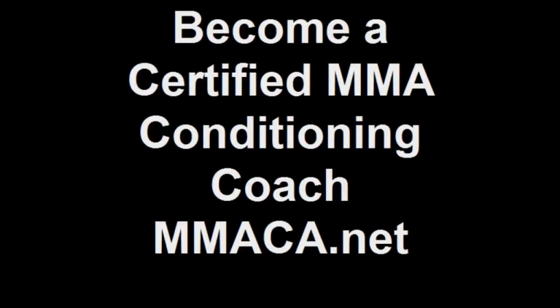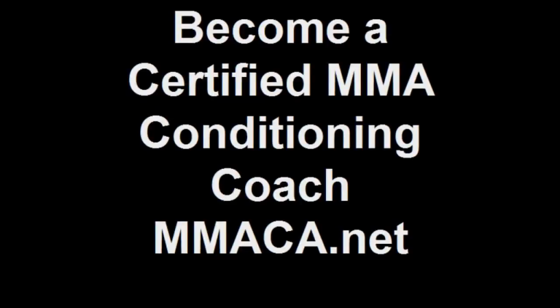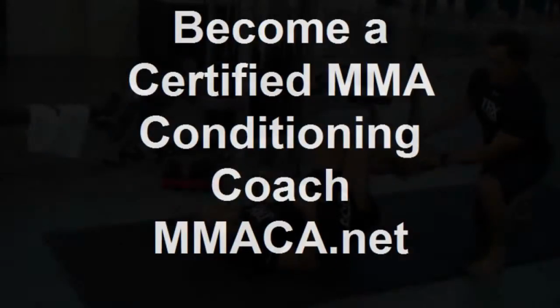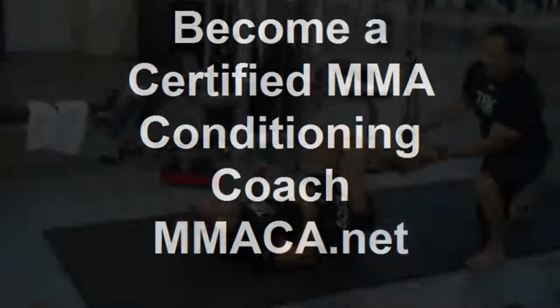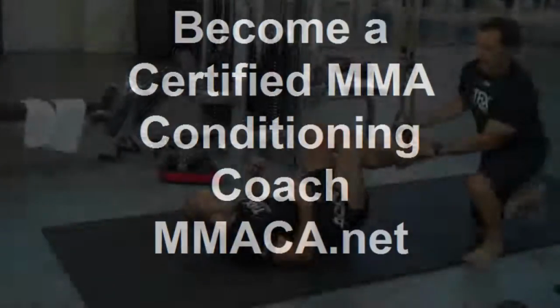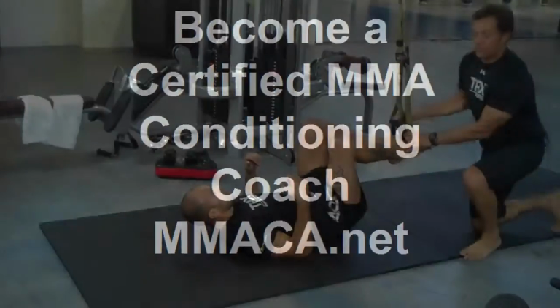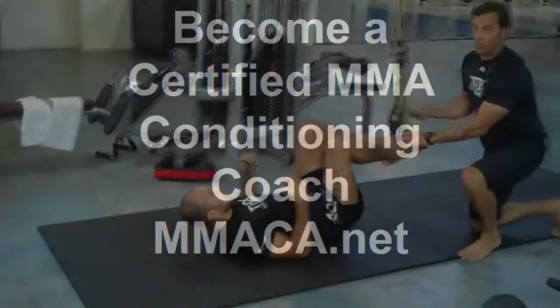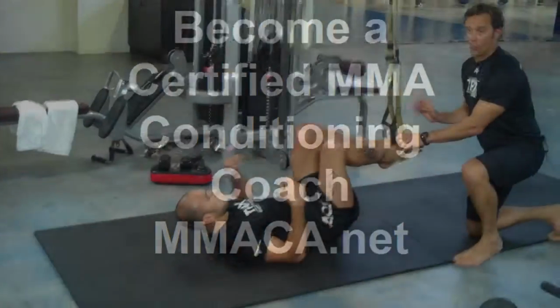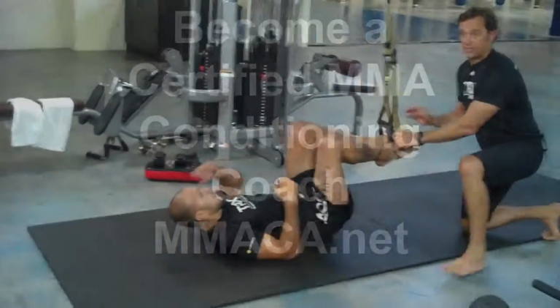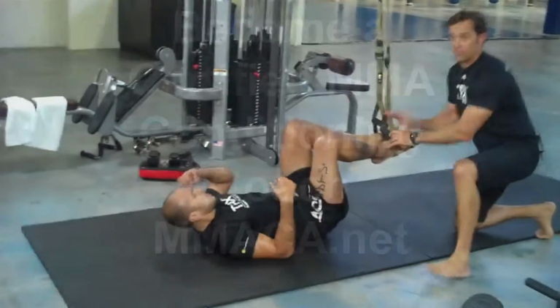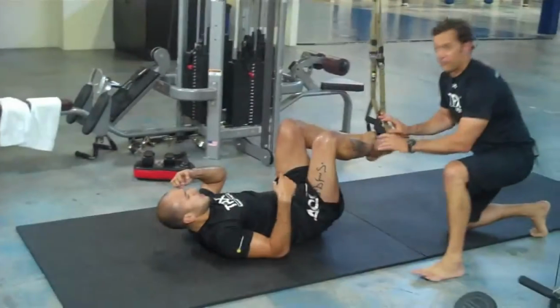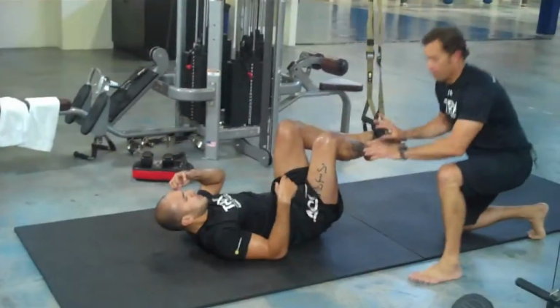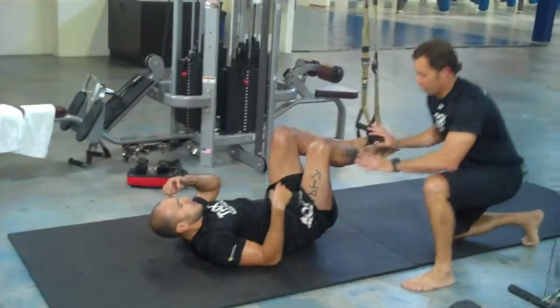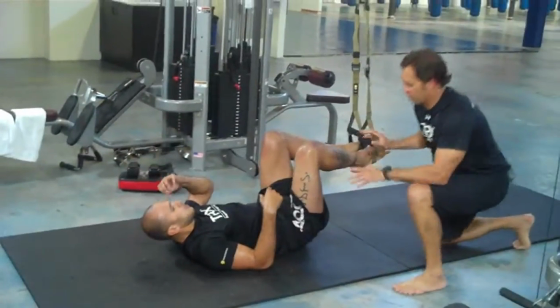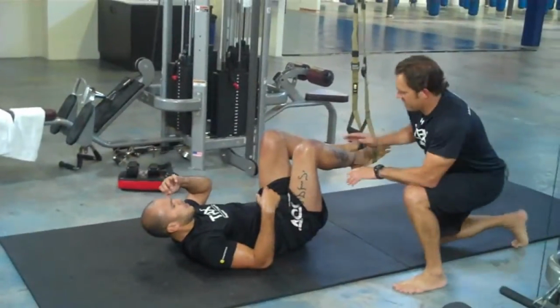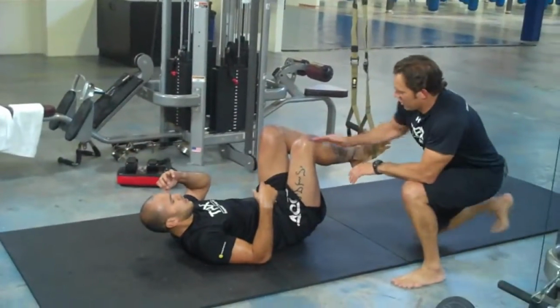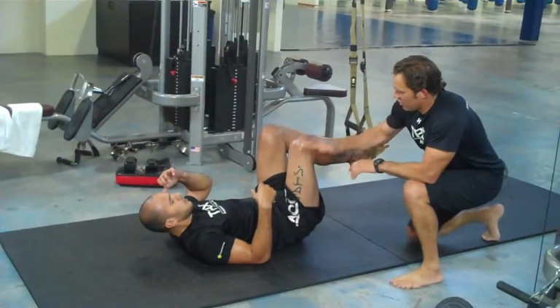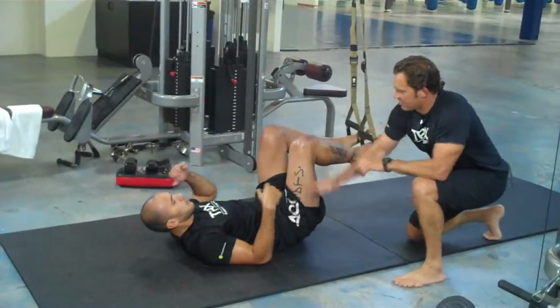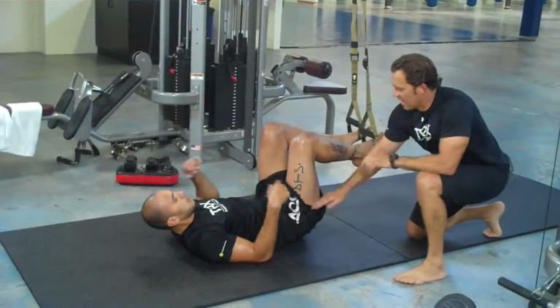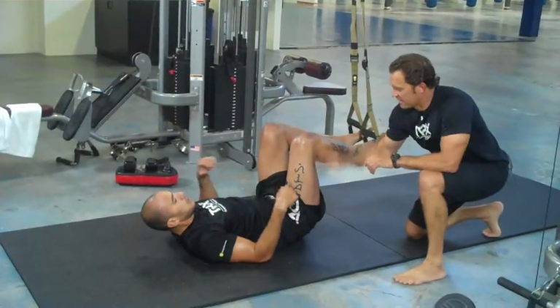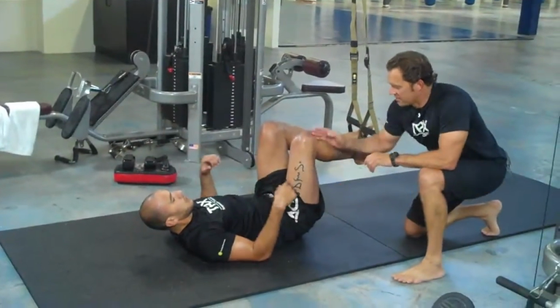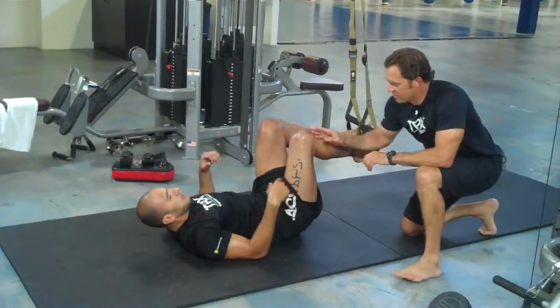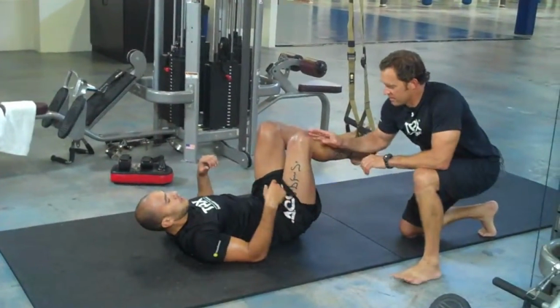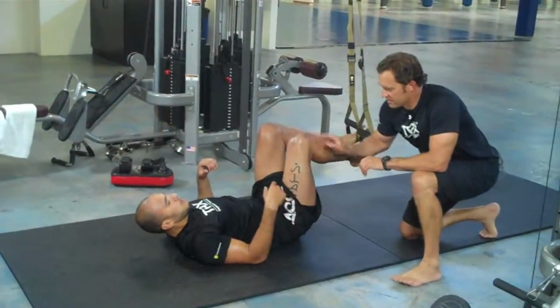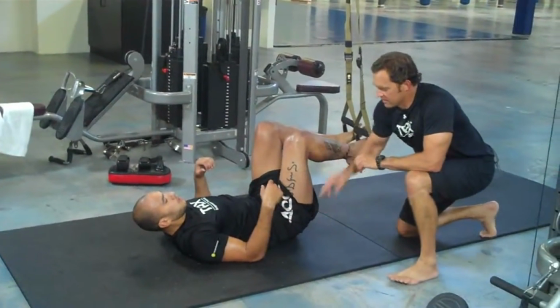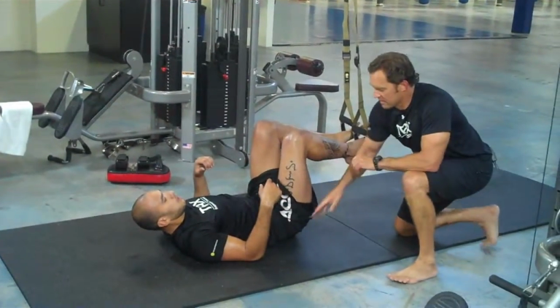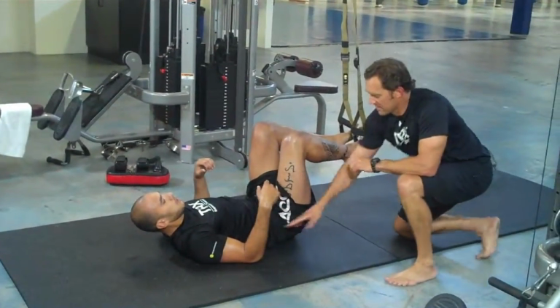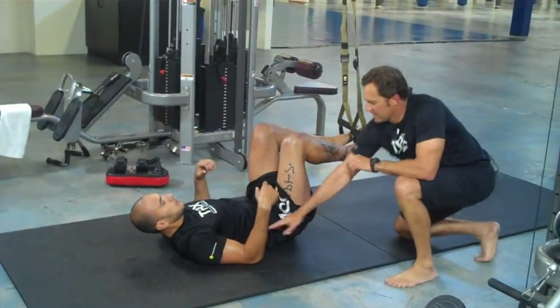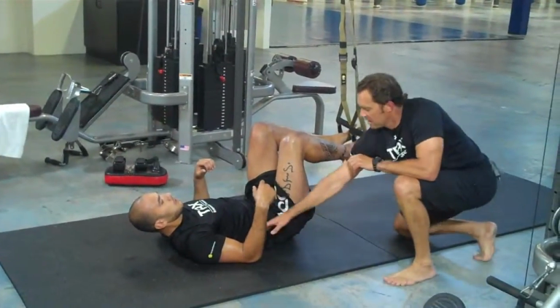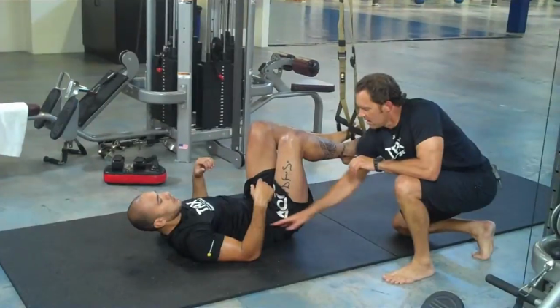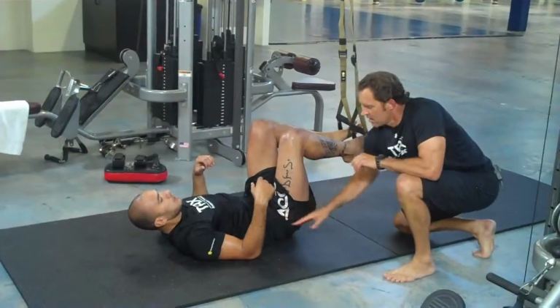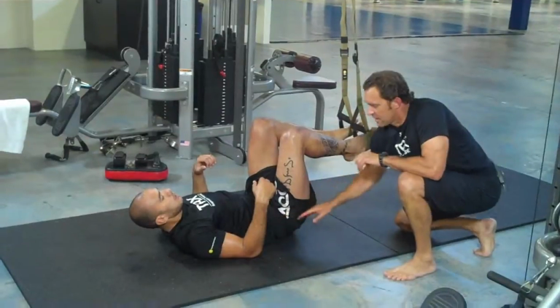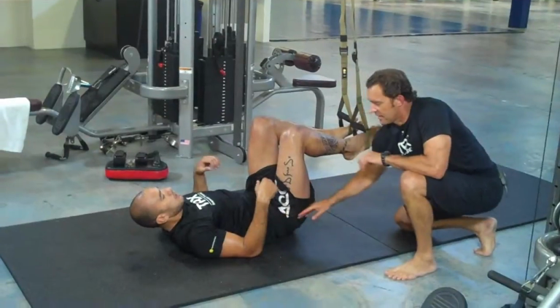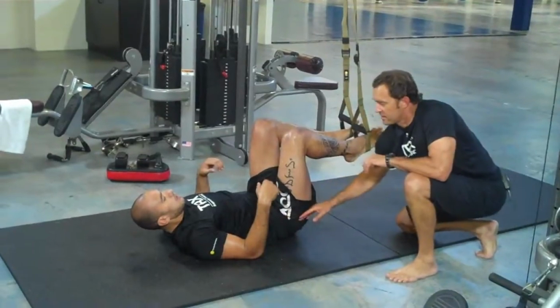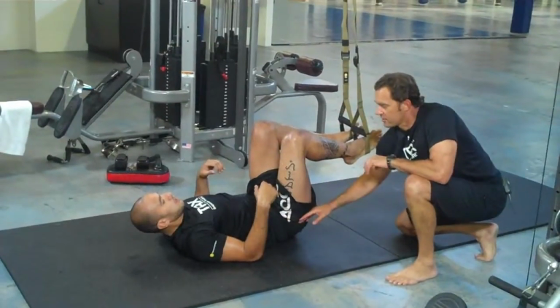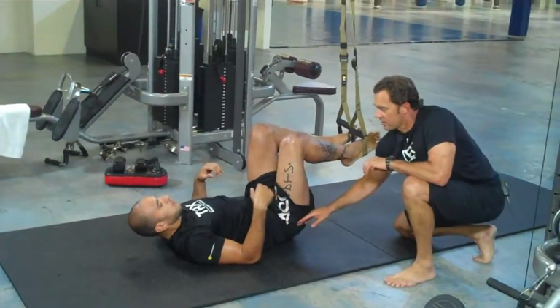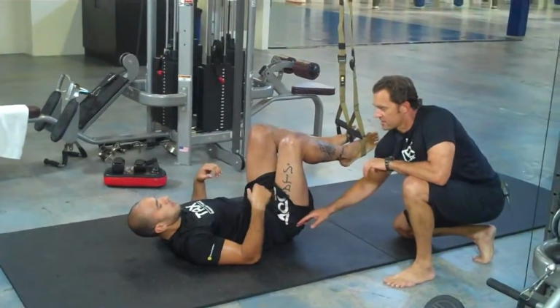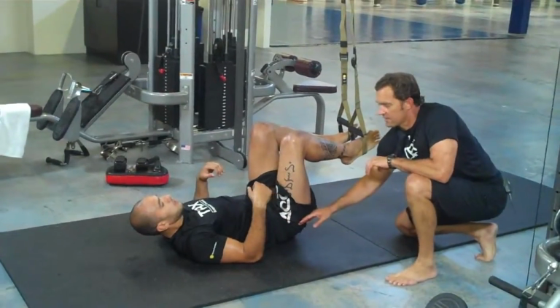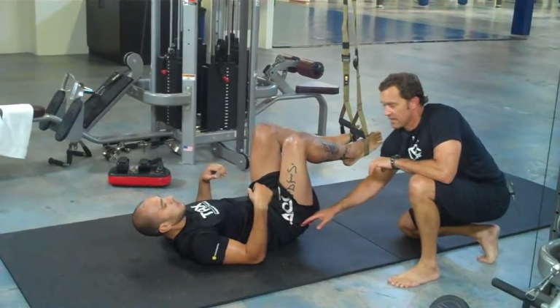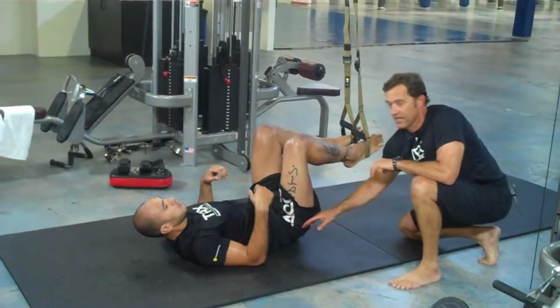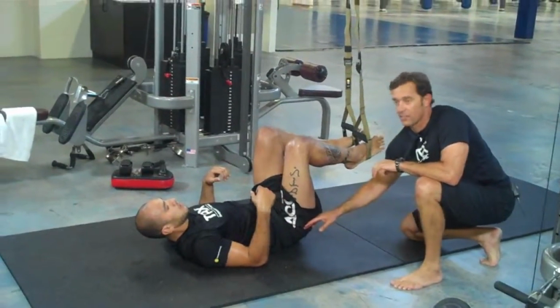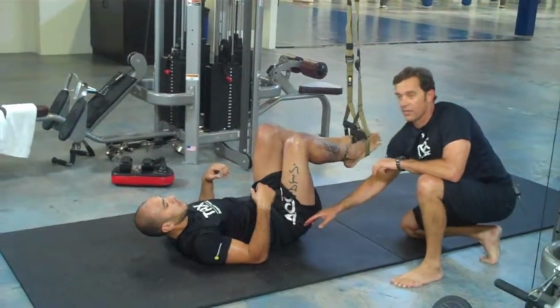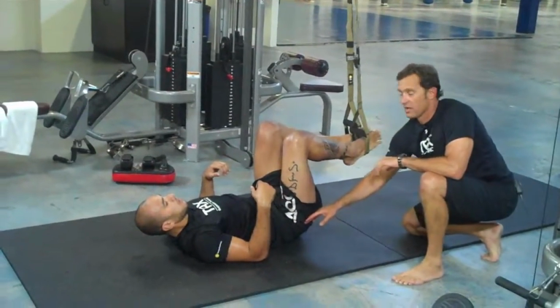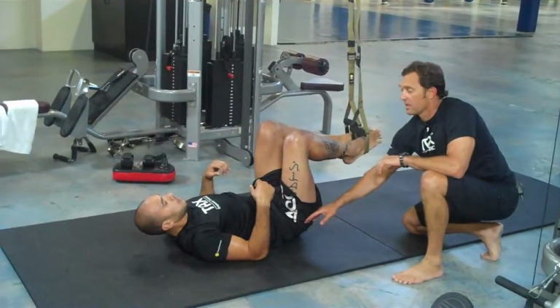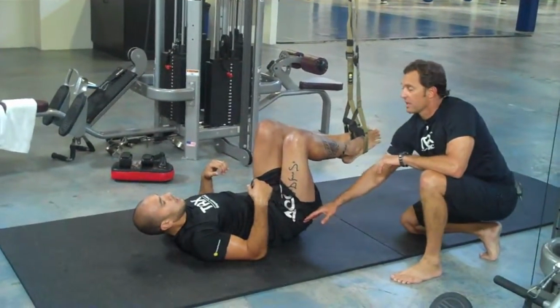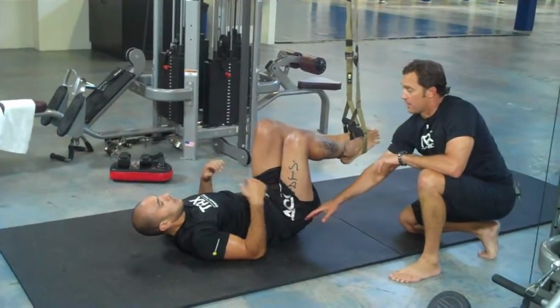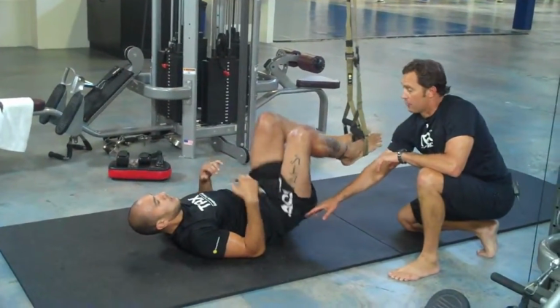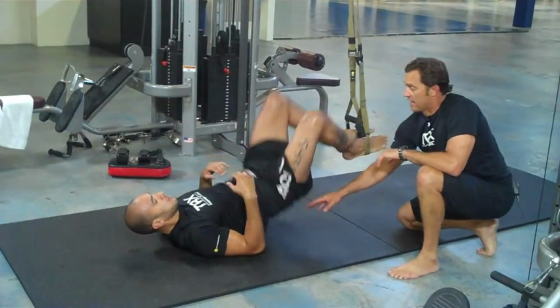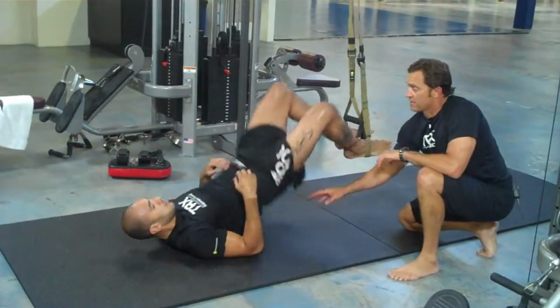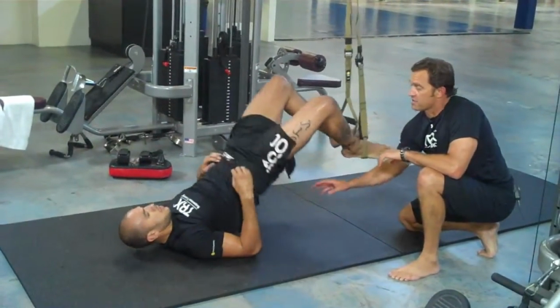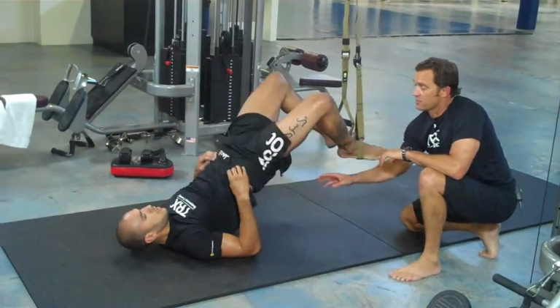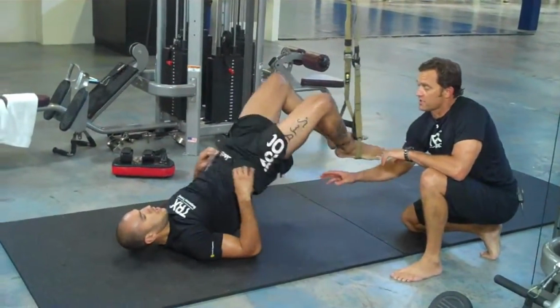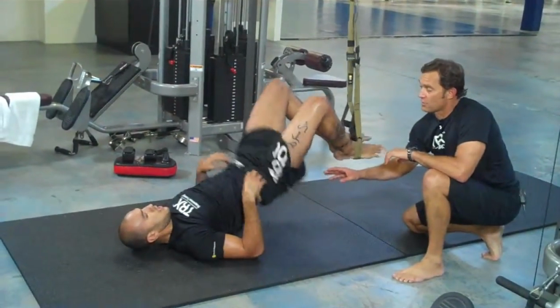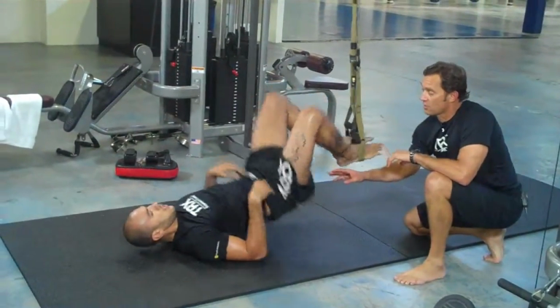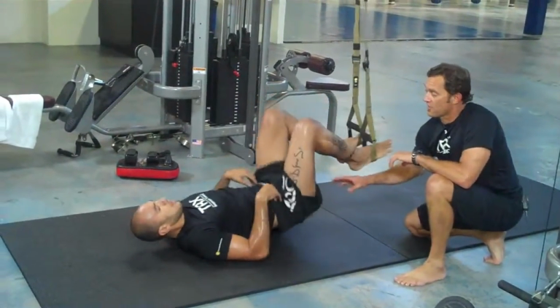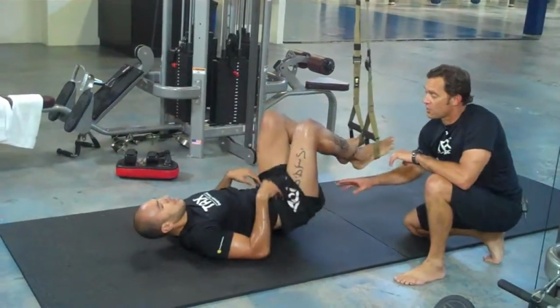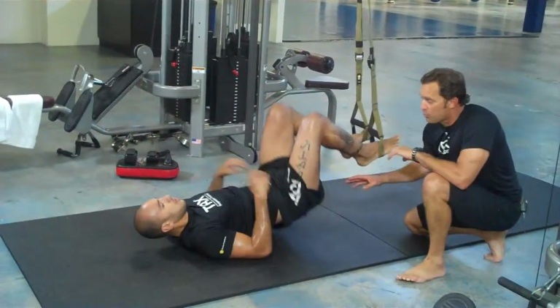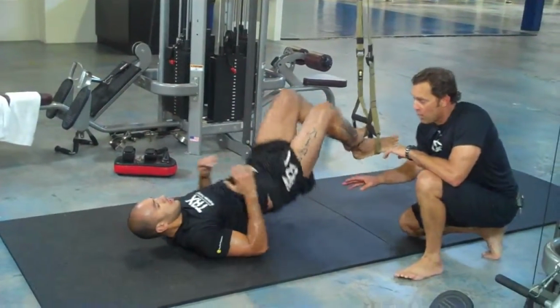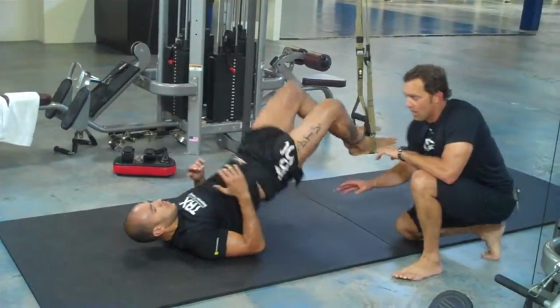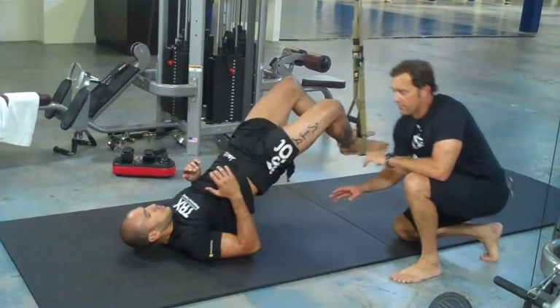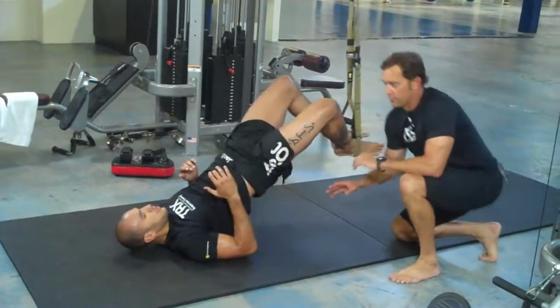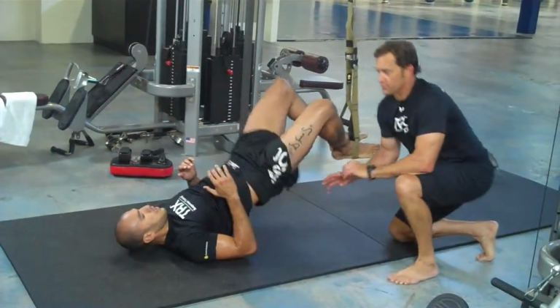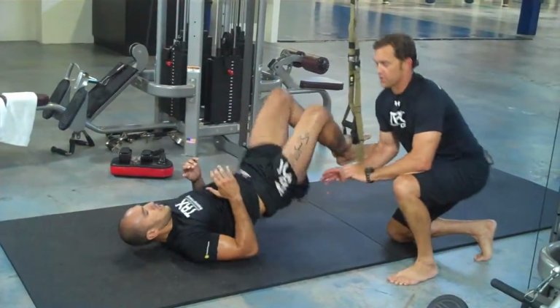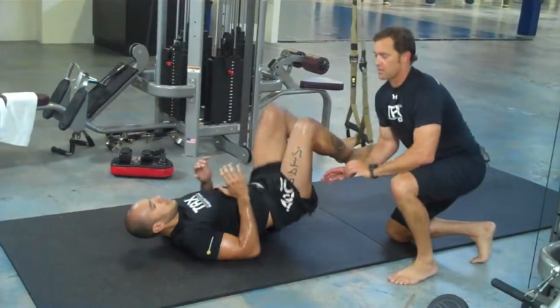Now, here are the points of performance: 90 degrees at the knee, 90 degrees at the hip. Brandon's going to be doing the upa version.